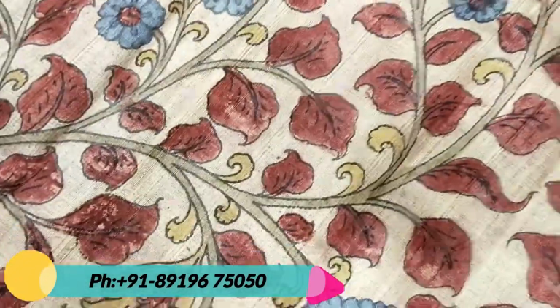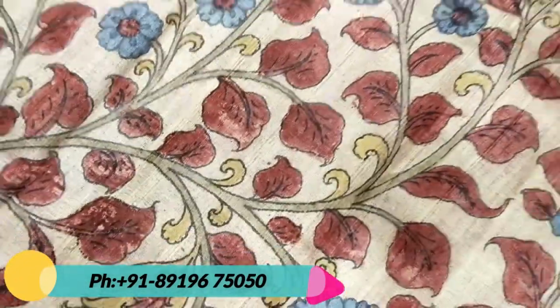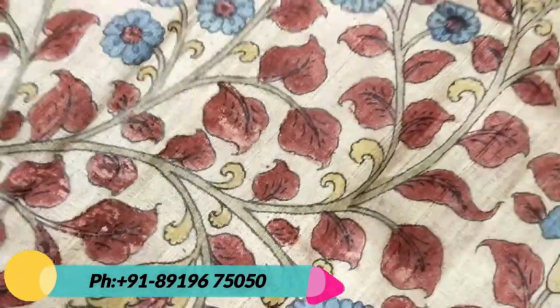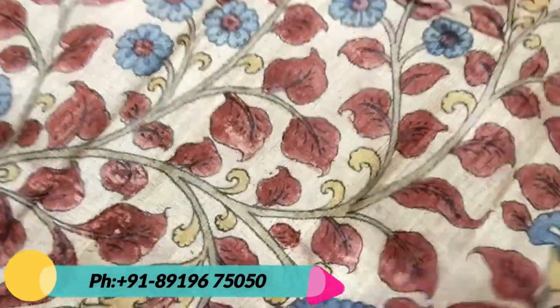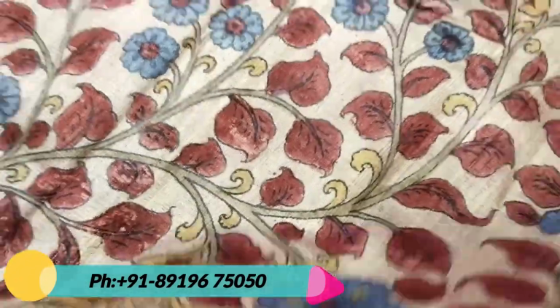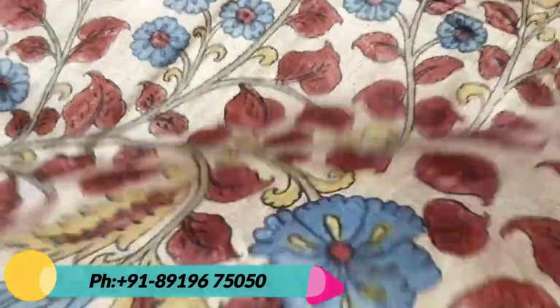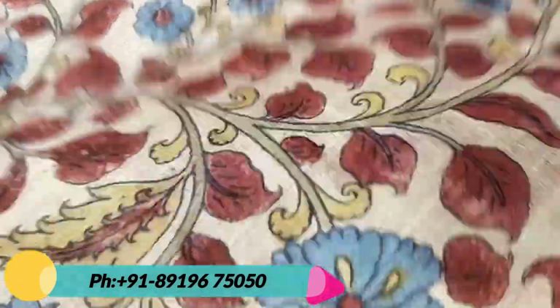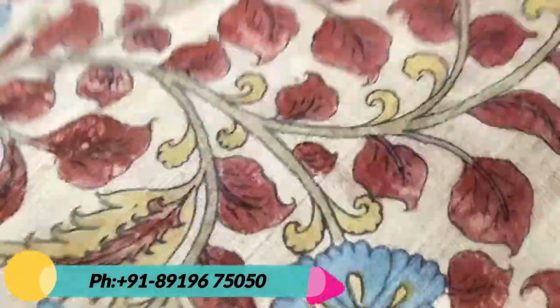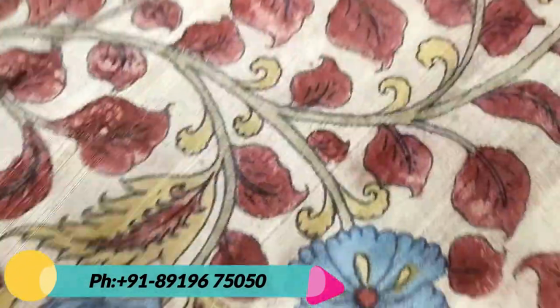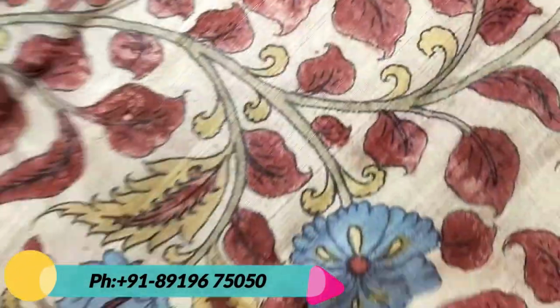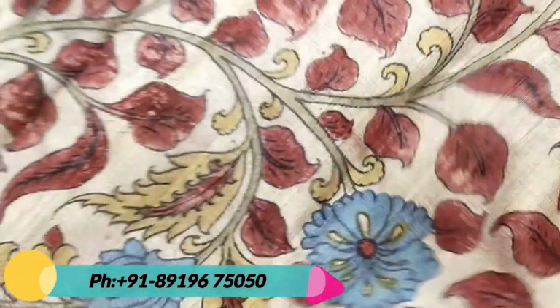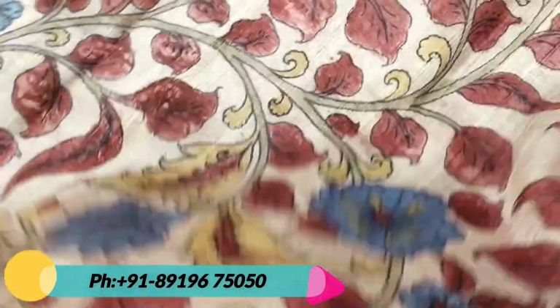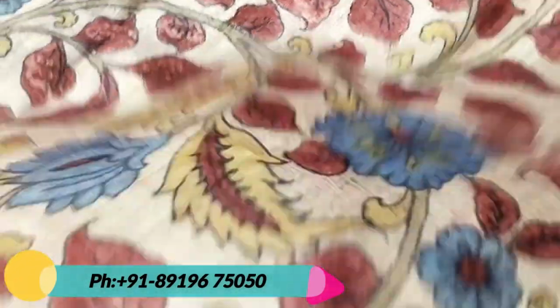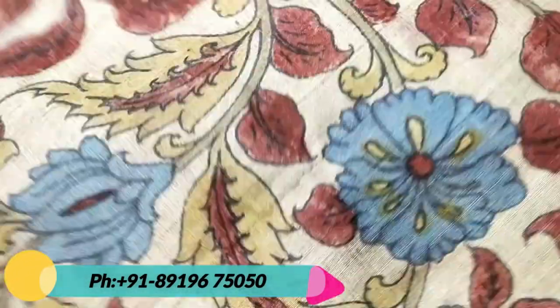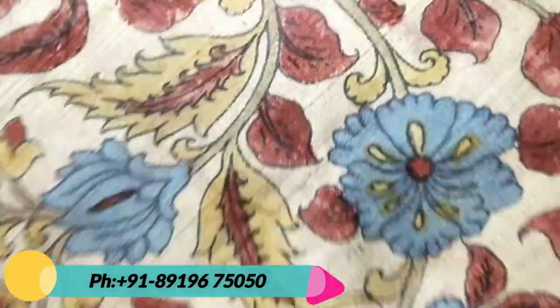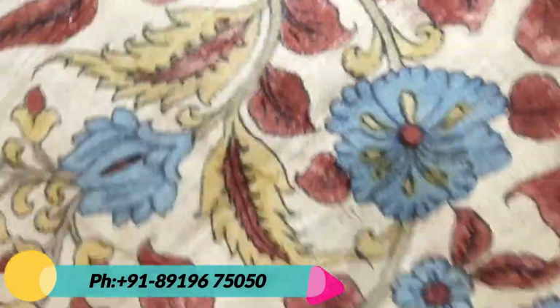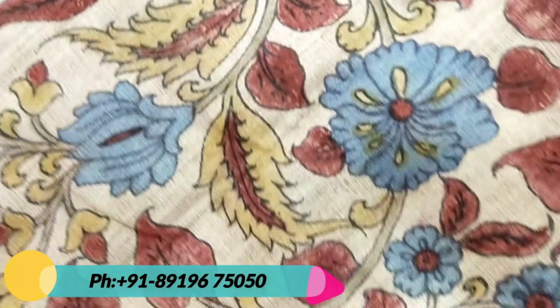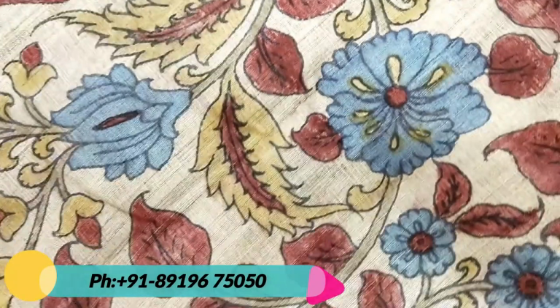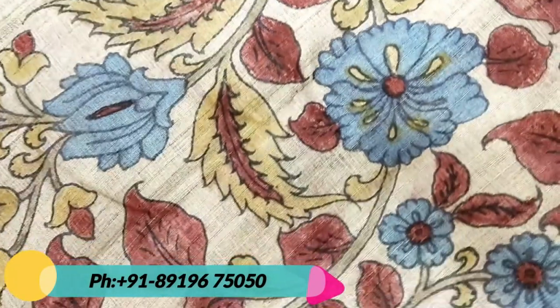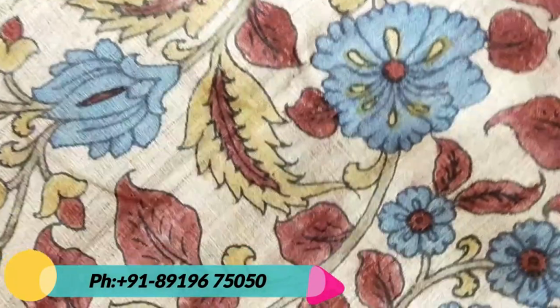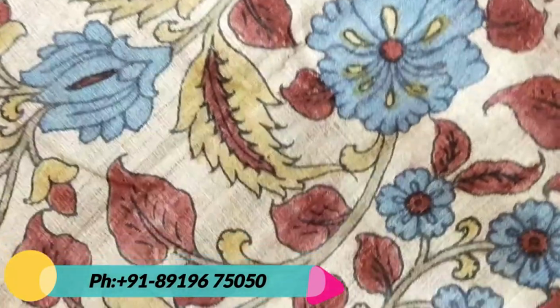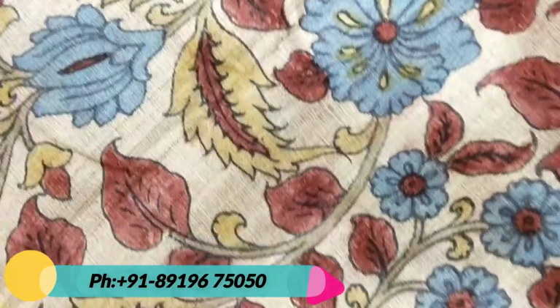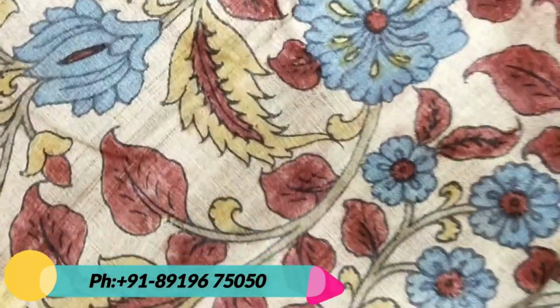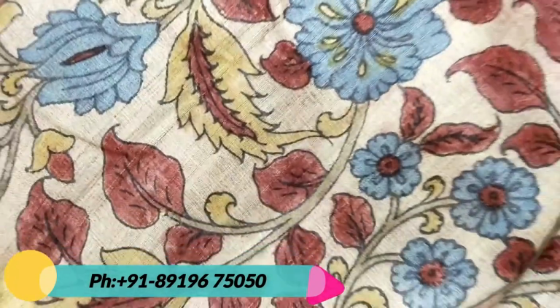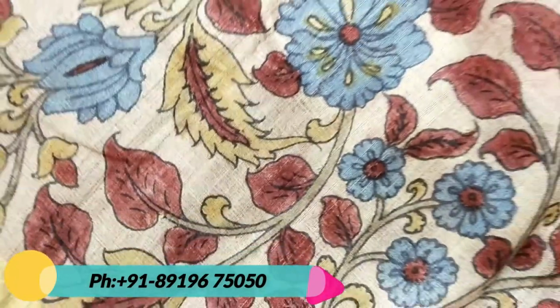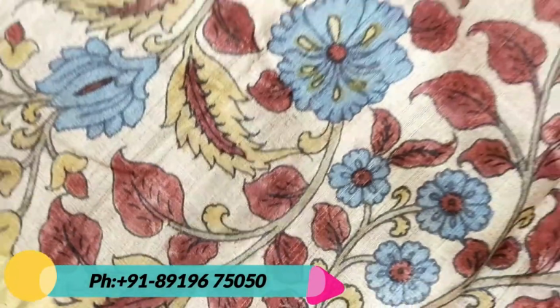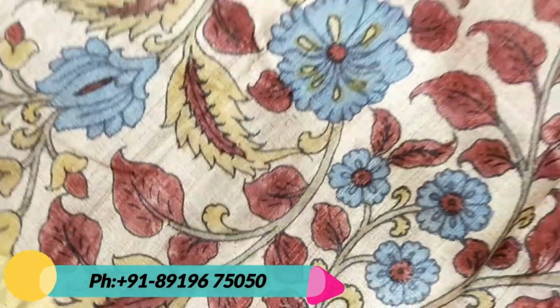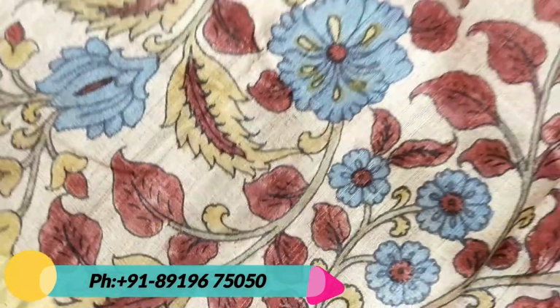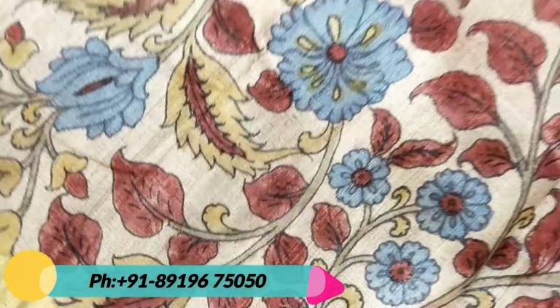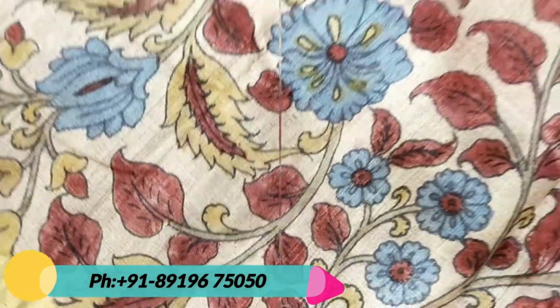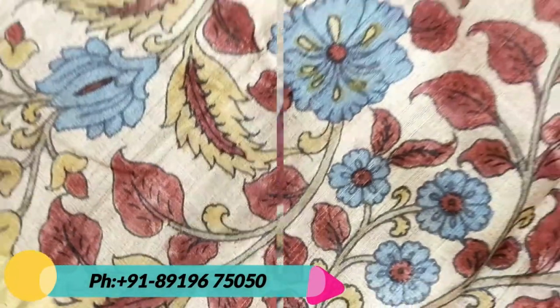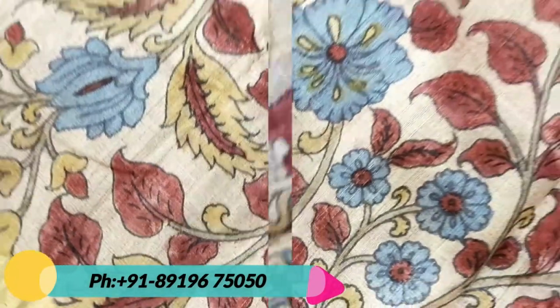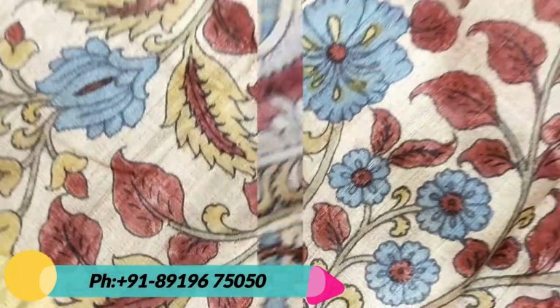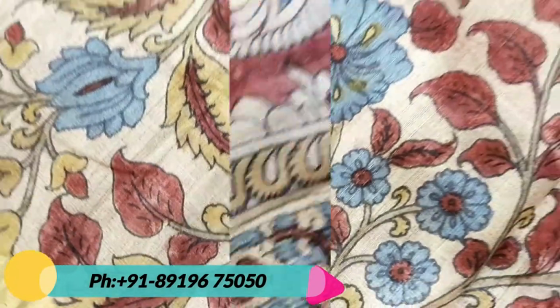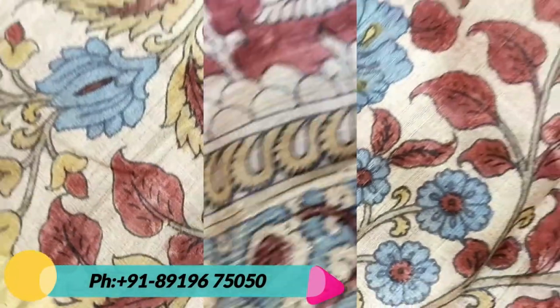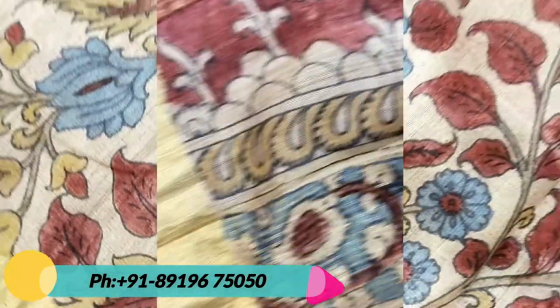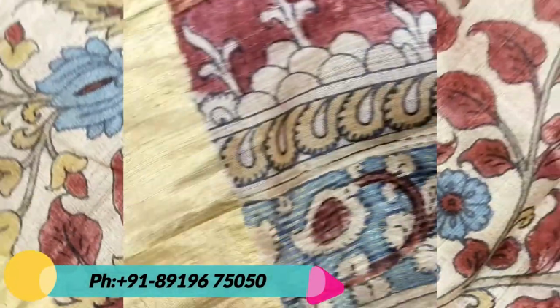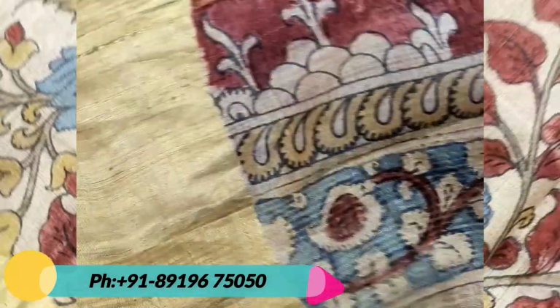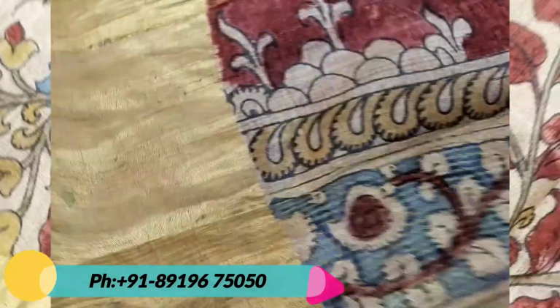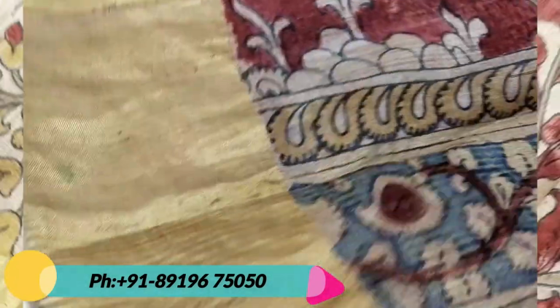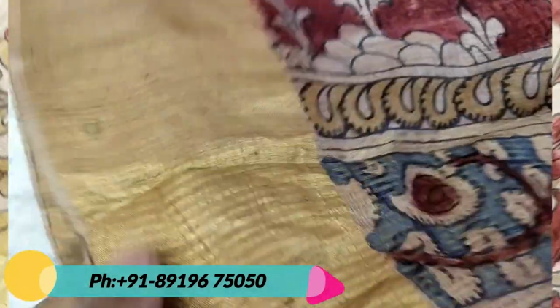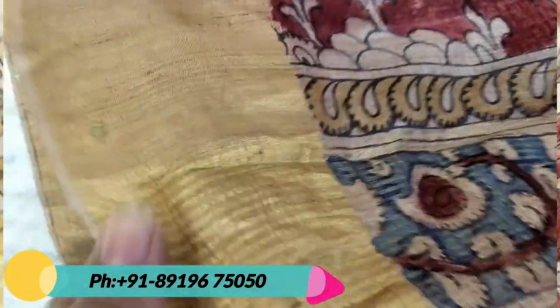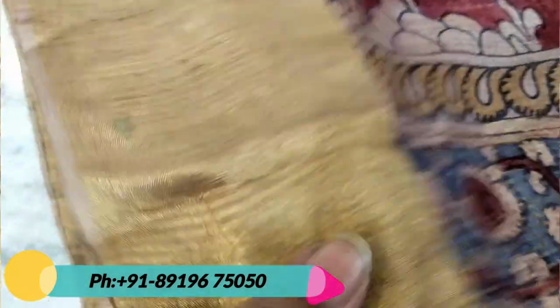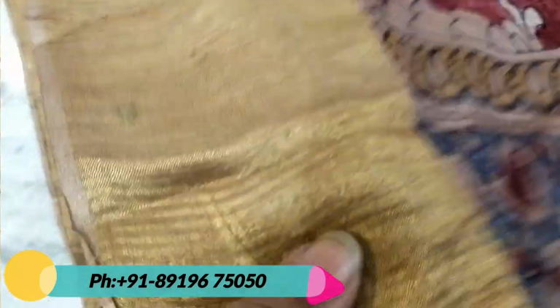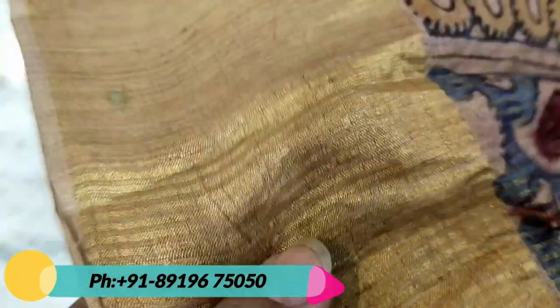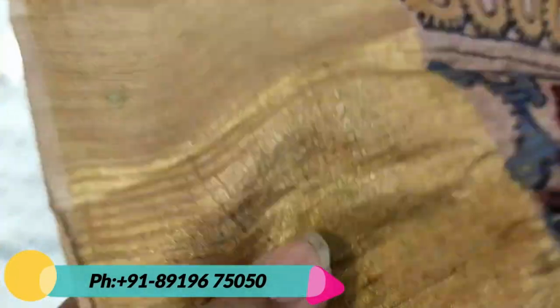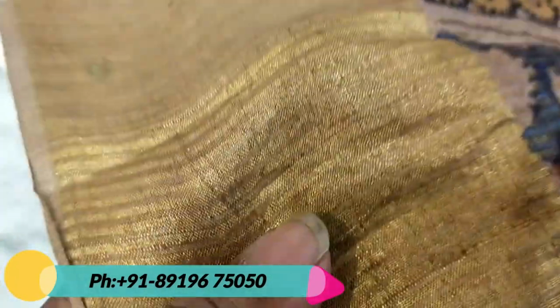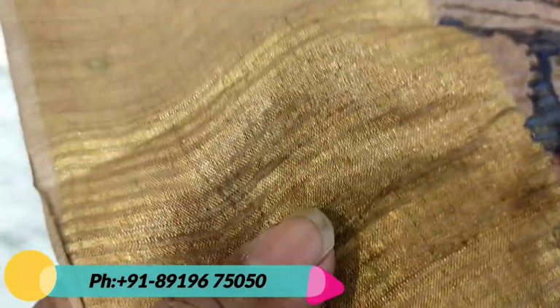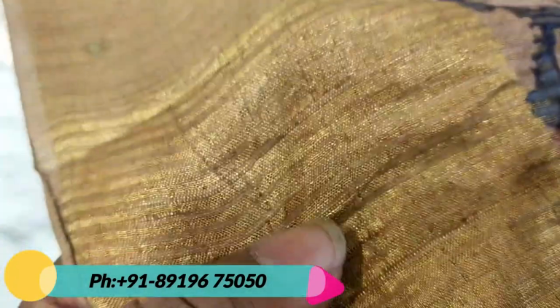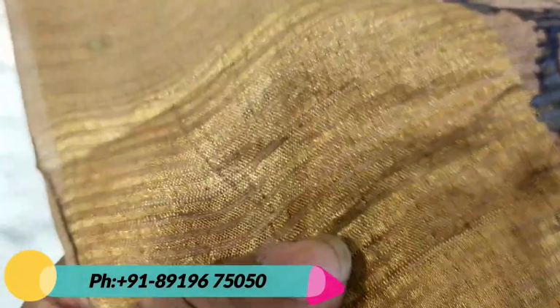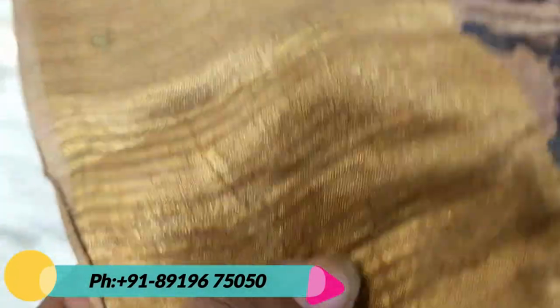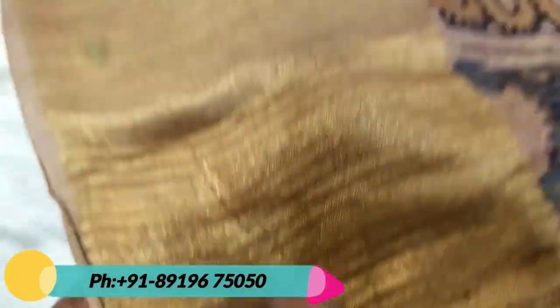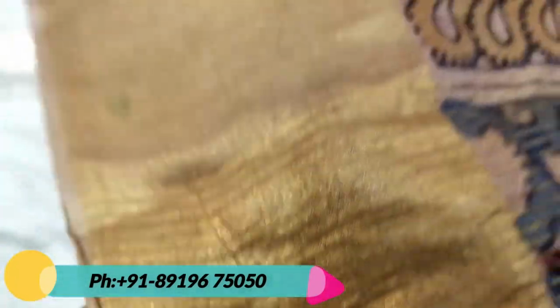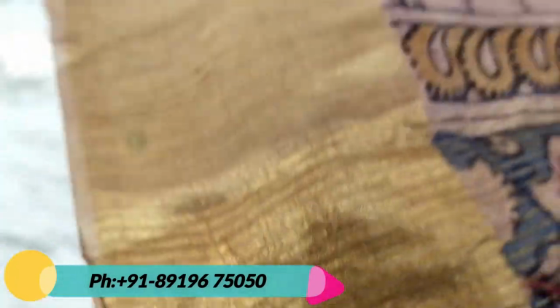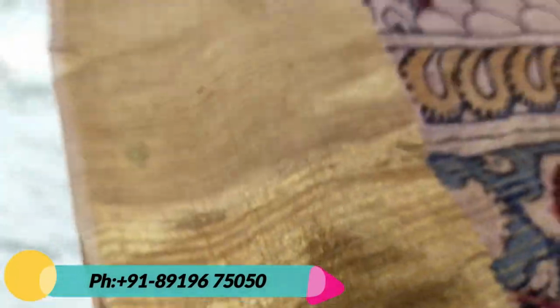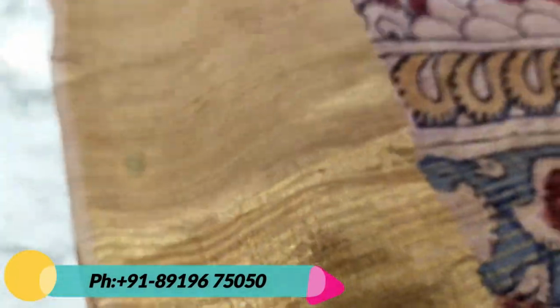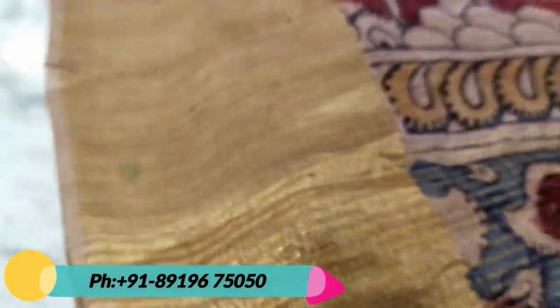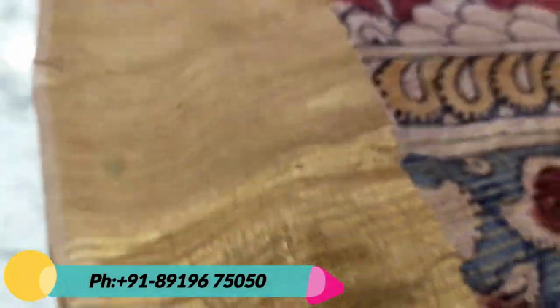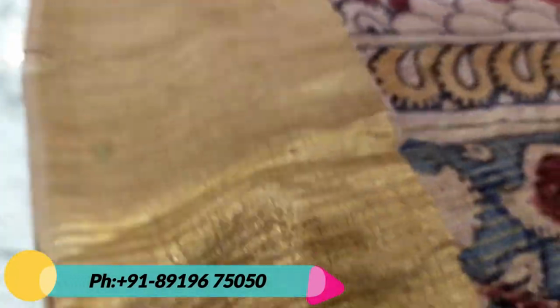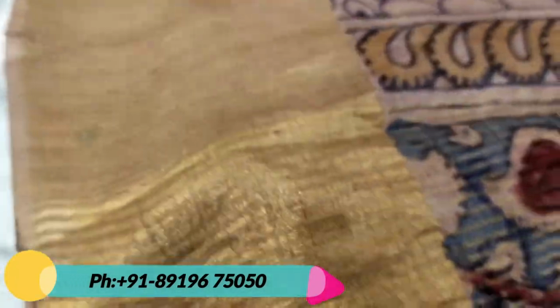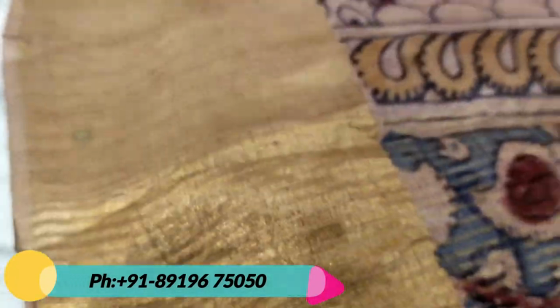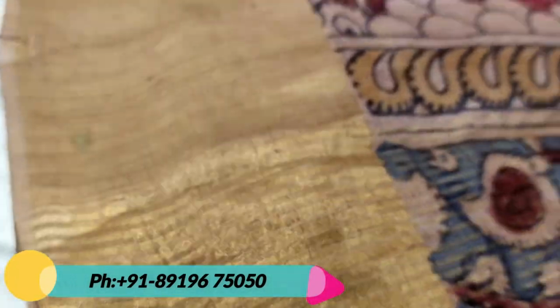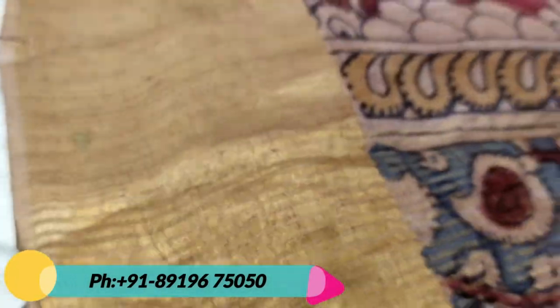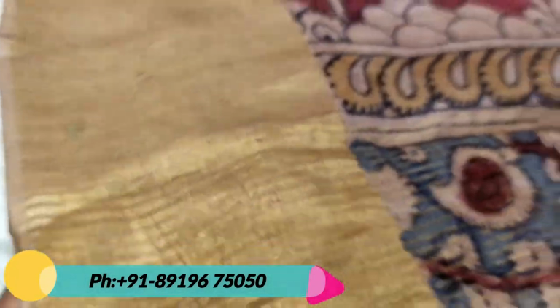All these pure organic colors are used on this piece, and this is the original trusser silk.